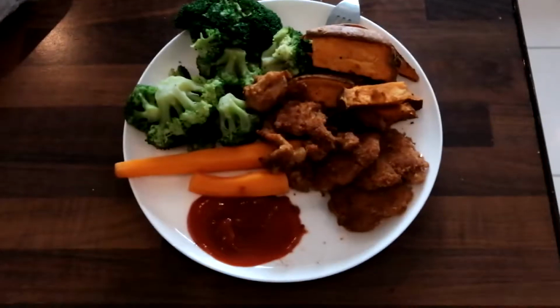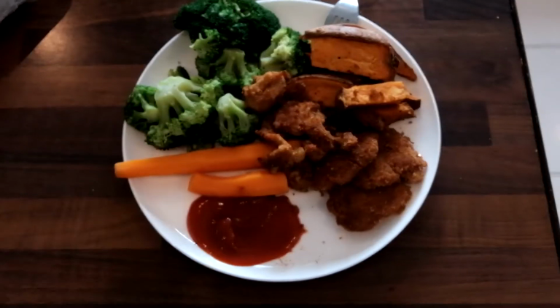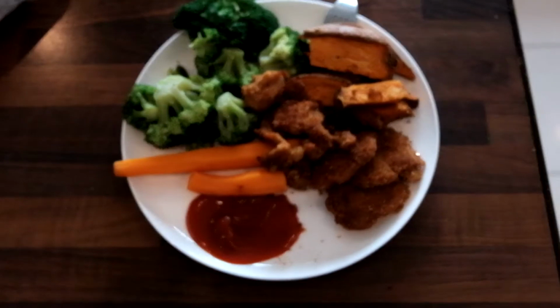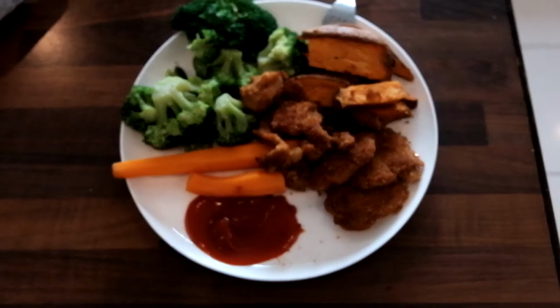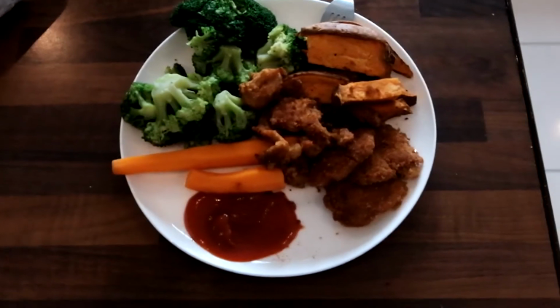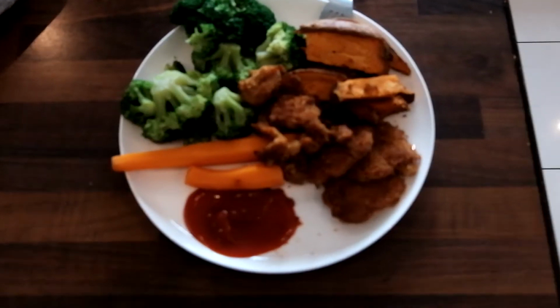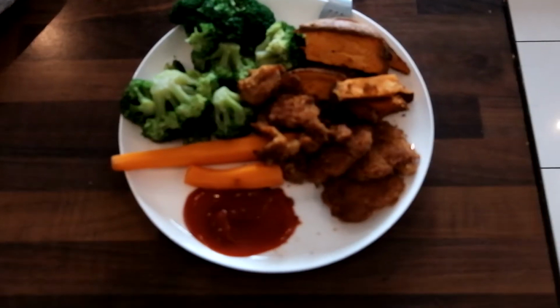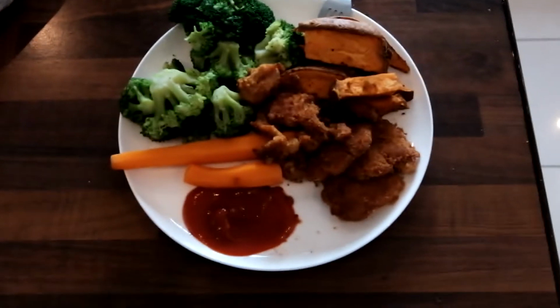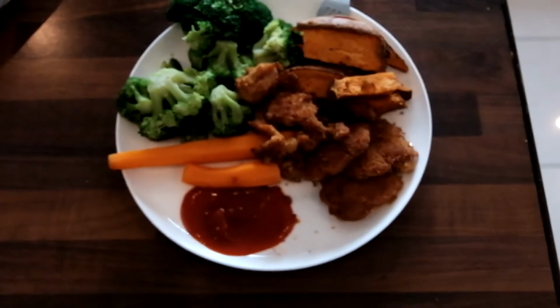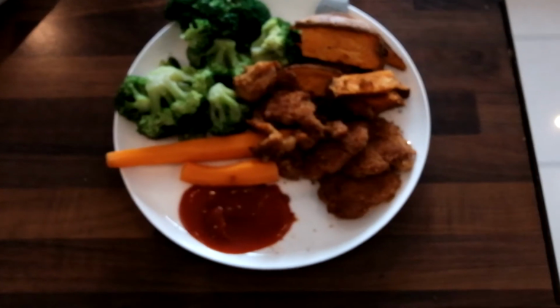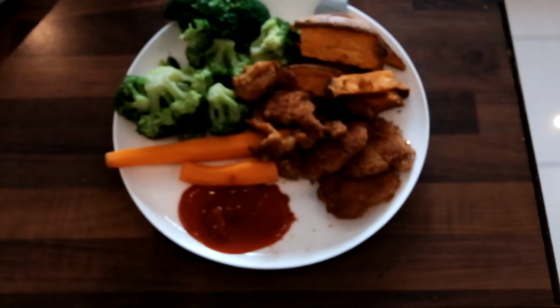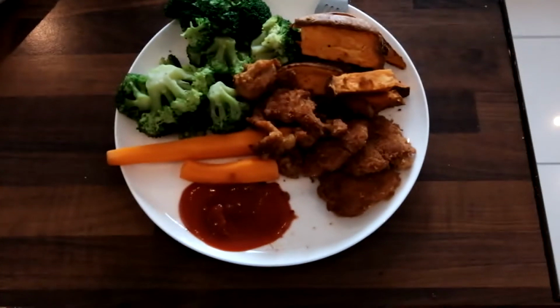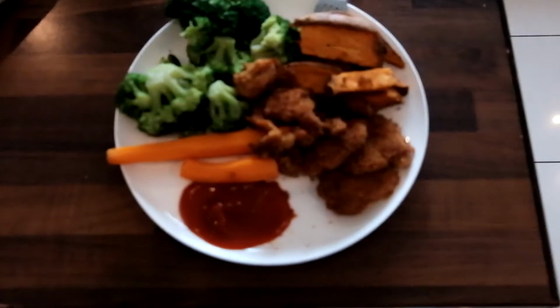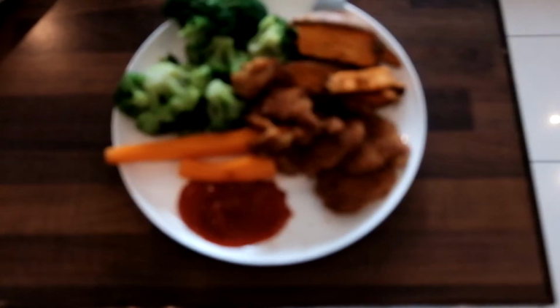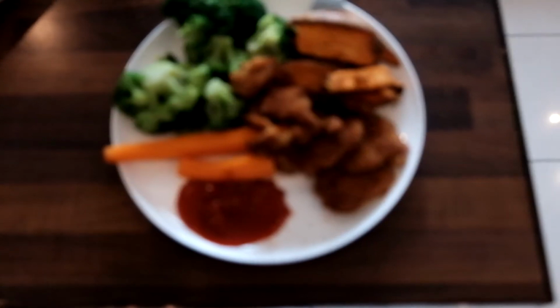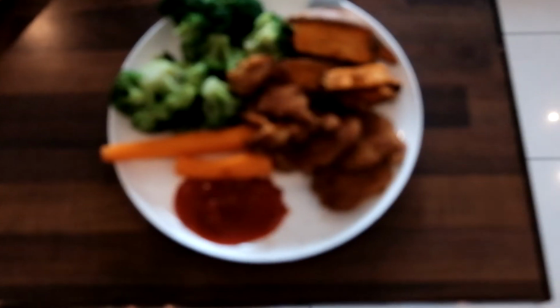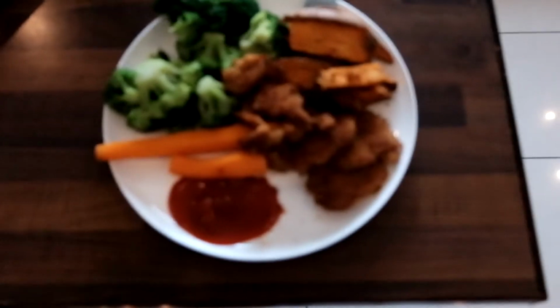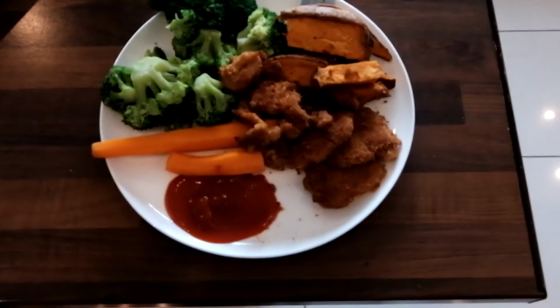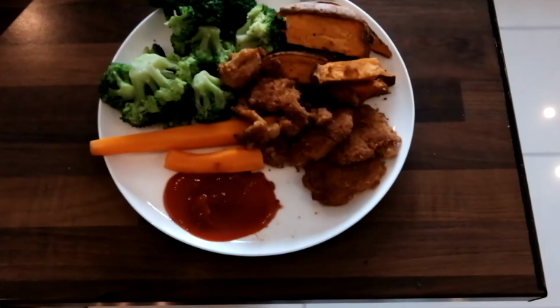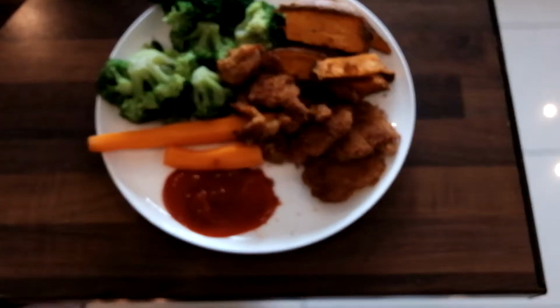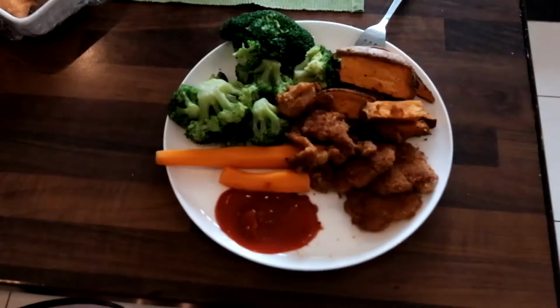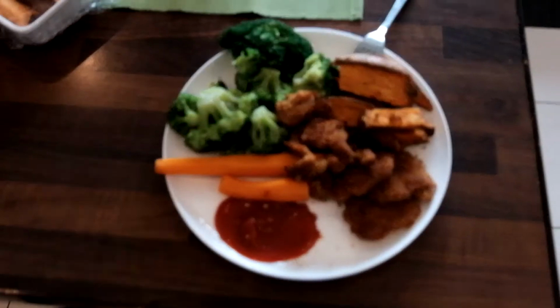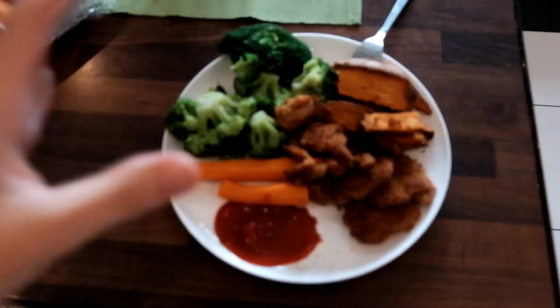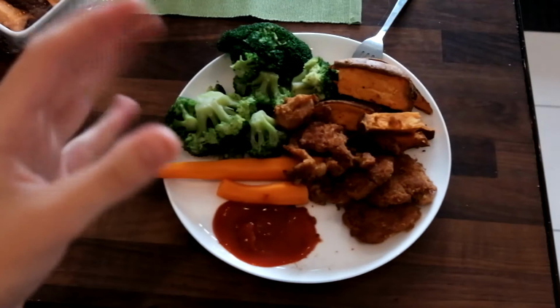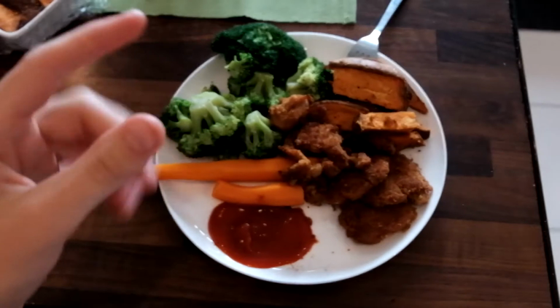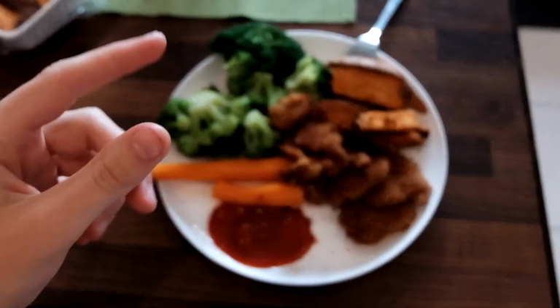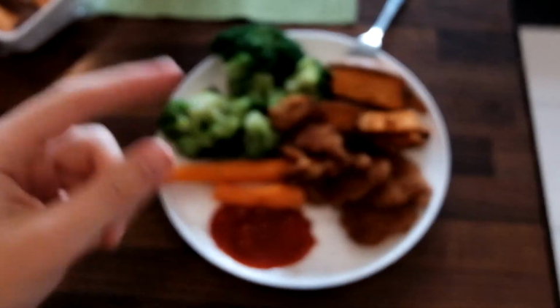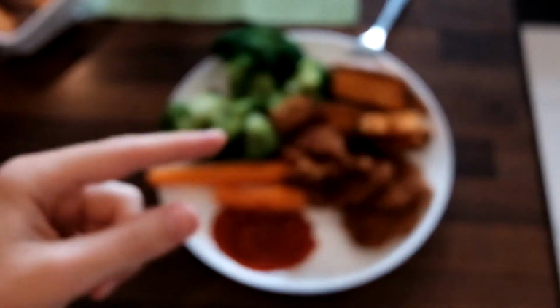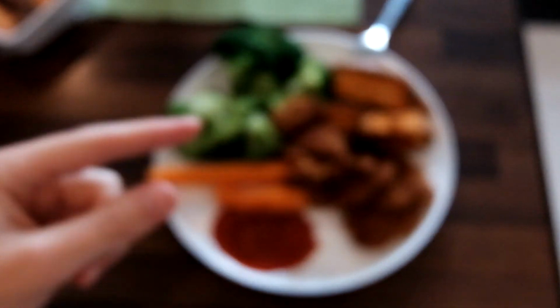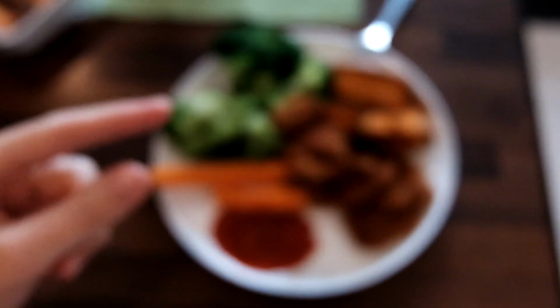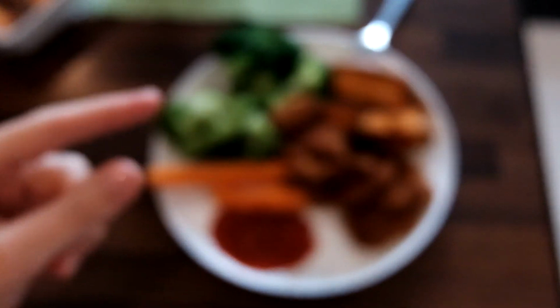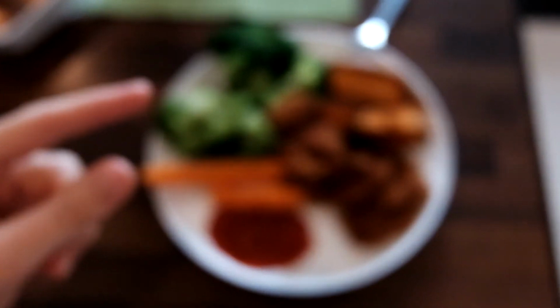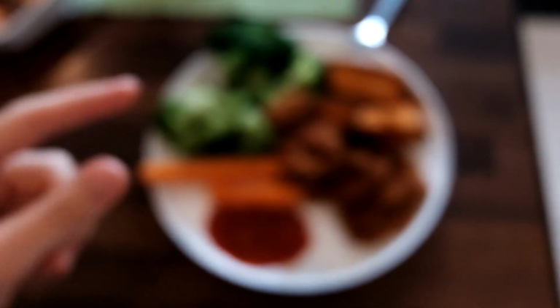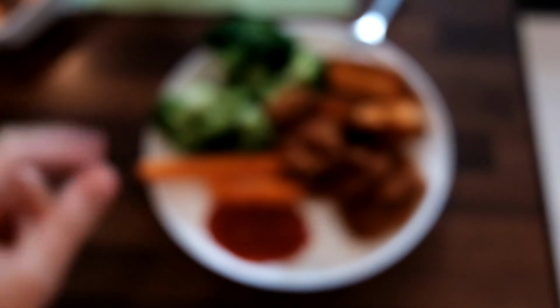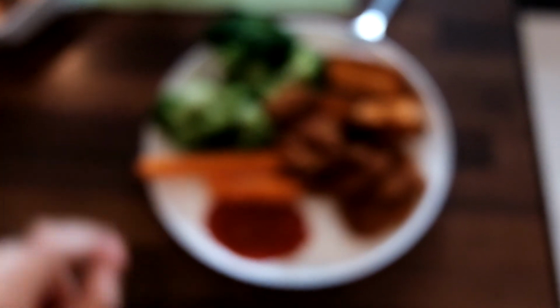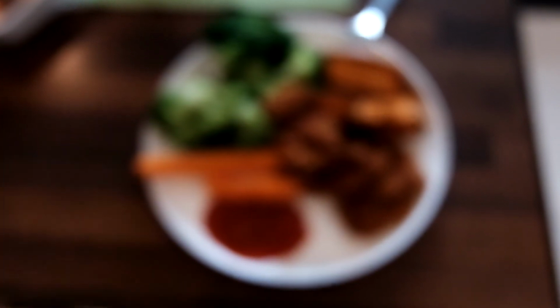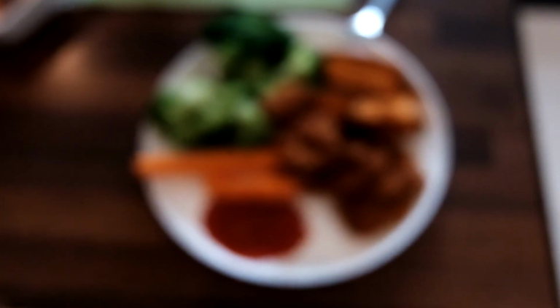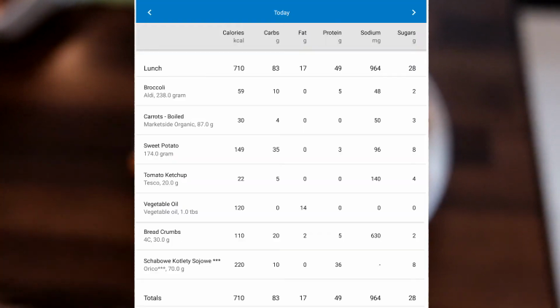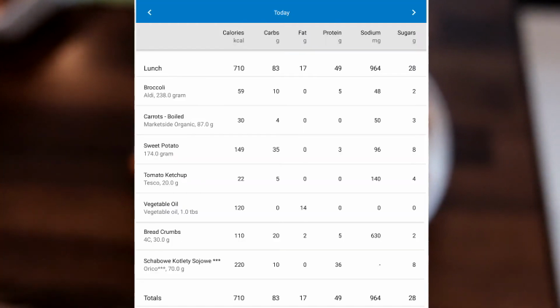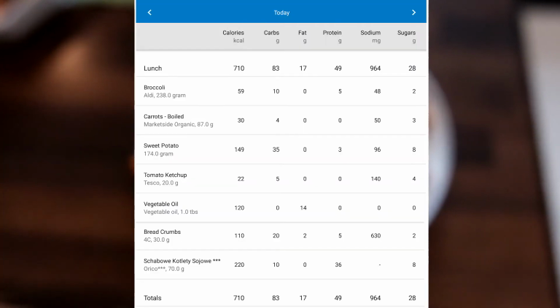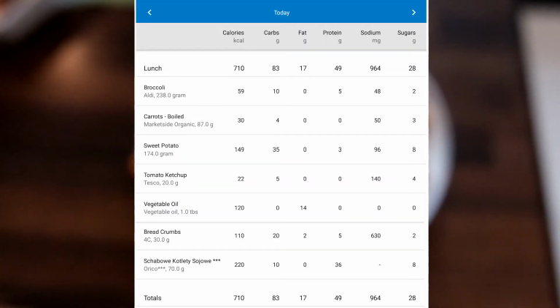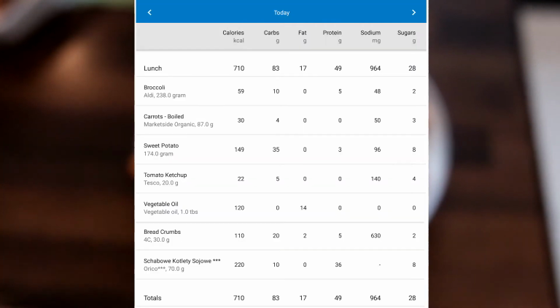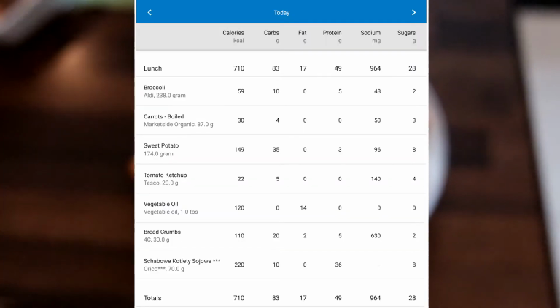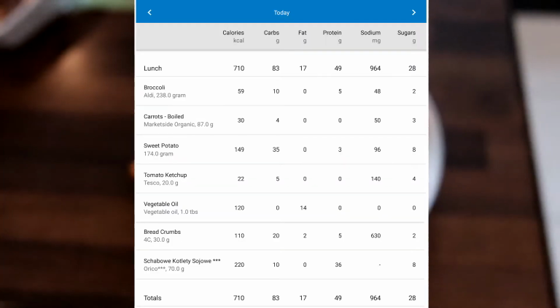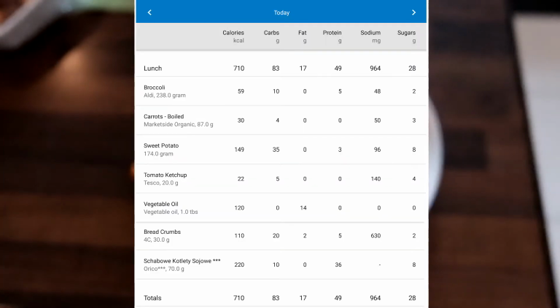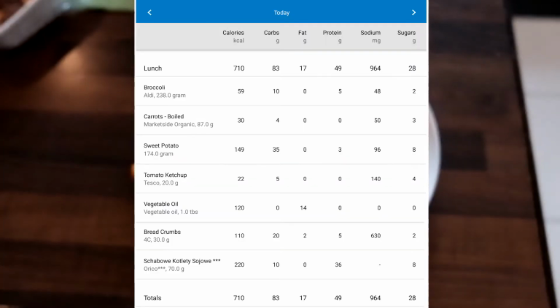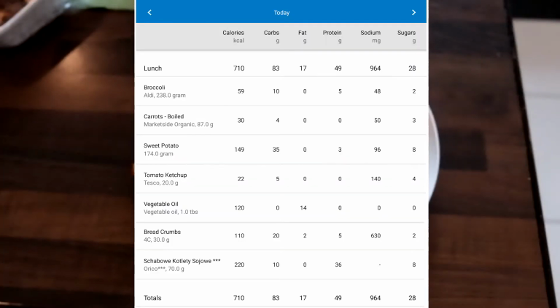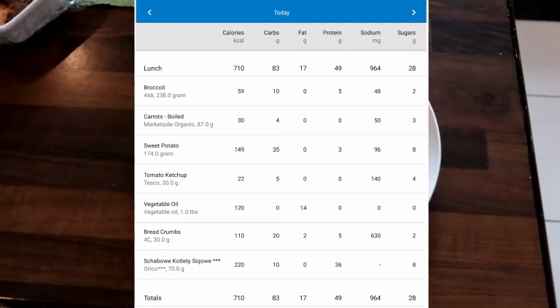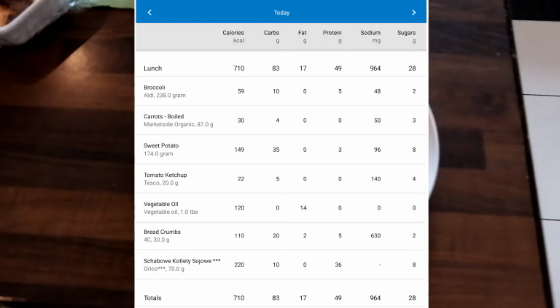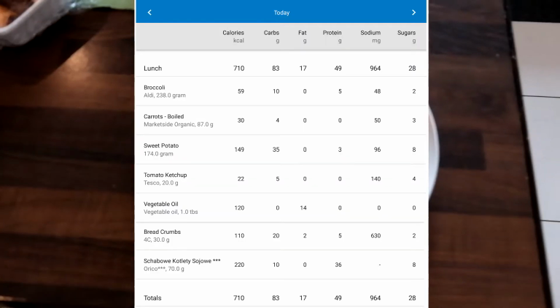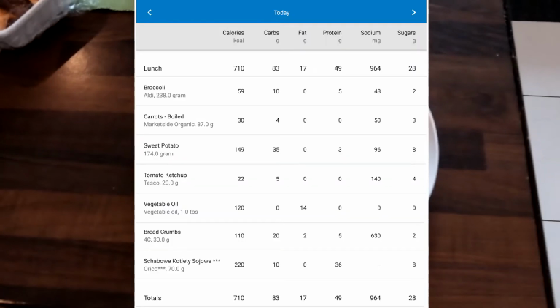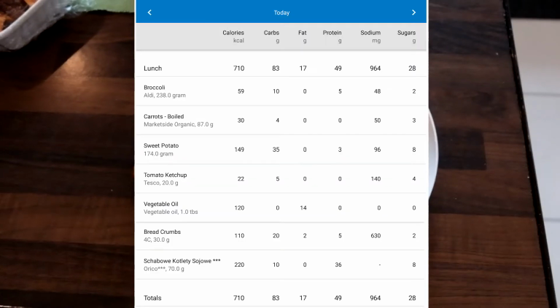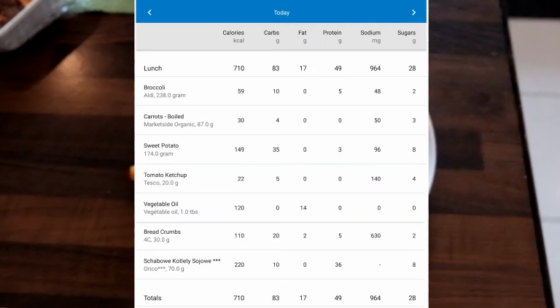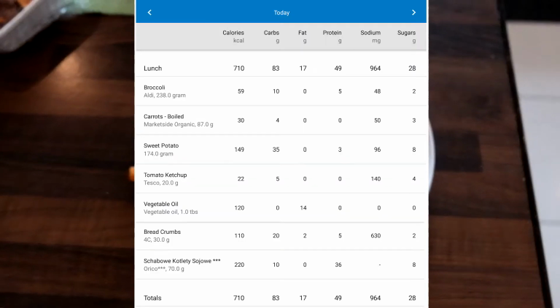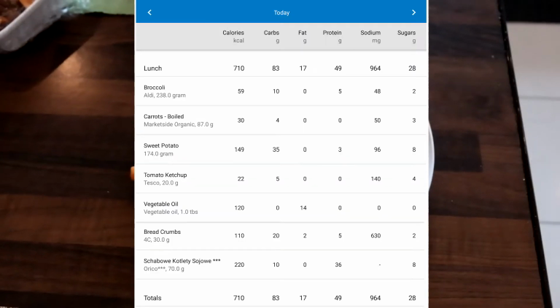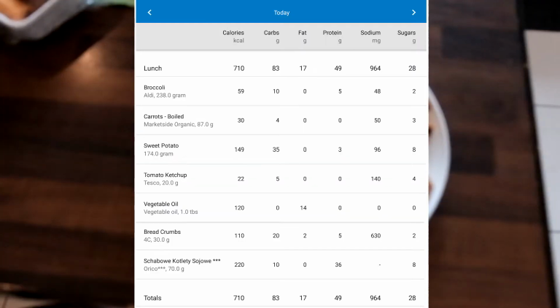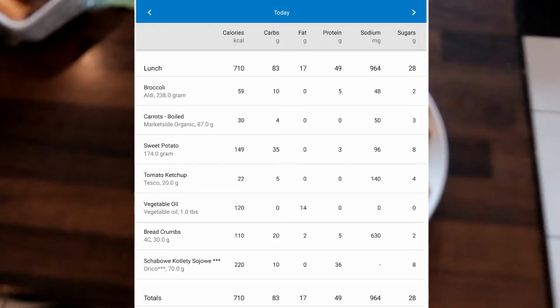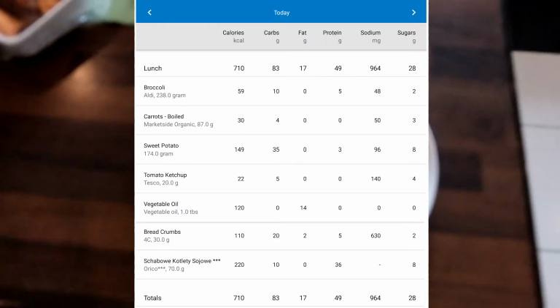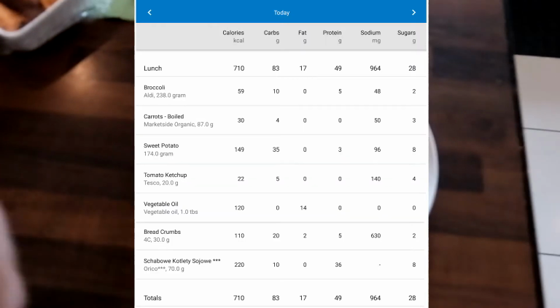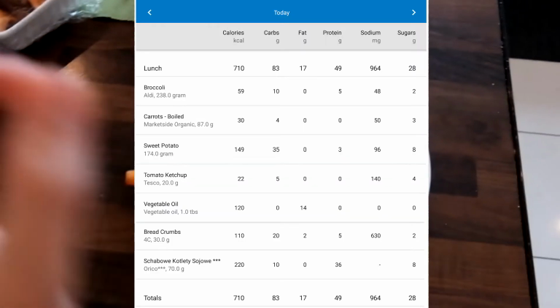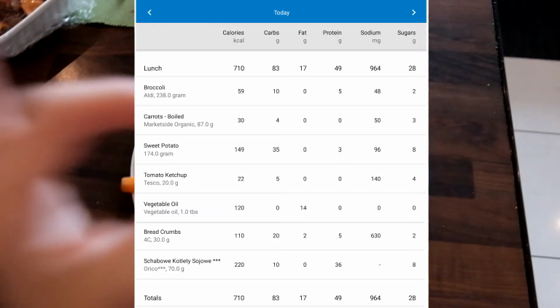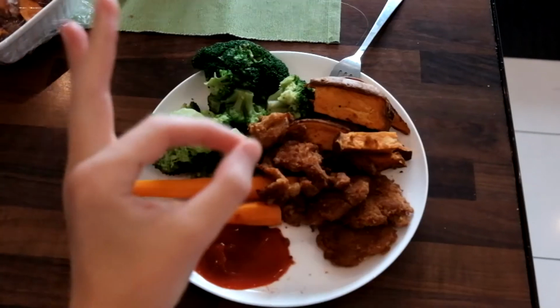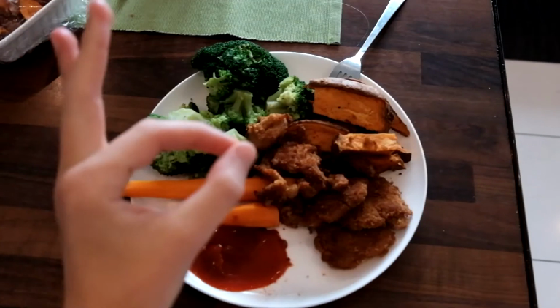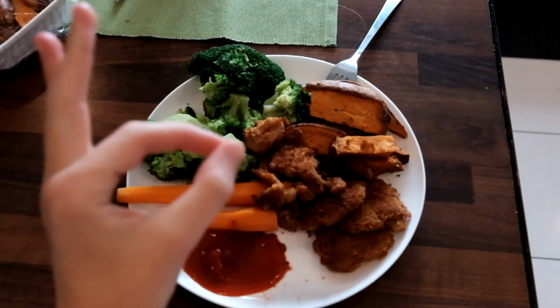Once everything is nicely fried it should look something like this. You might like it more crispy or not, but I love it like this. My finished meal looks something like this. Here are the macros. Absolutely wonderful.